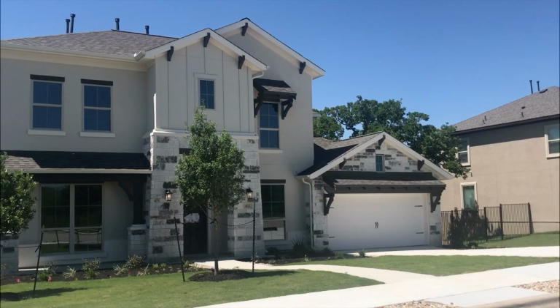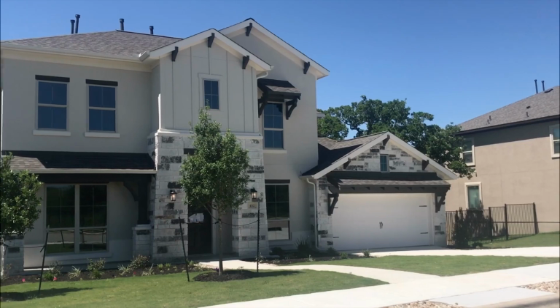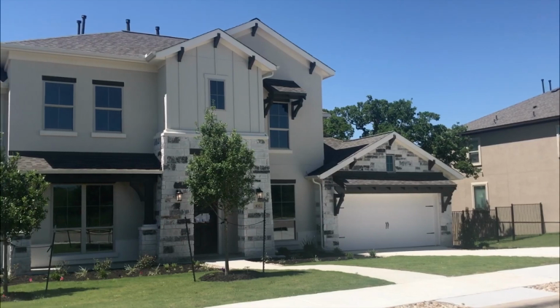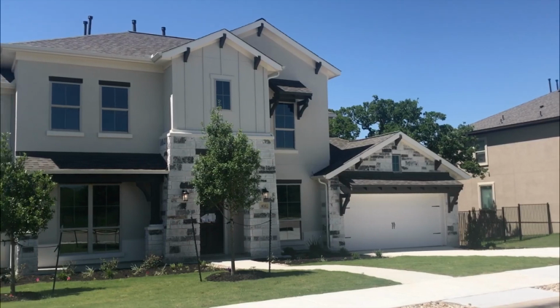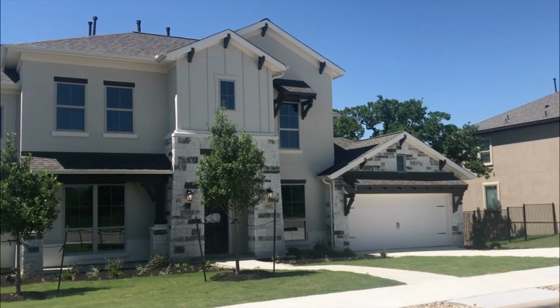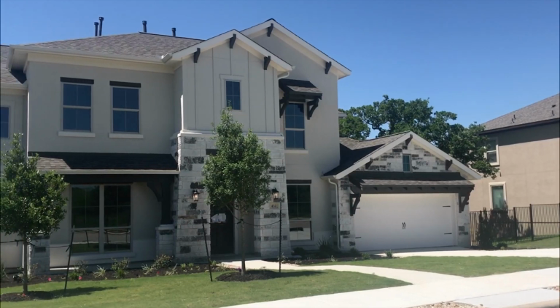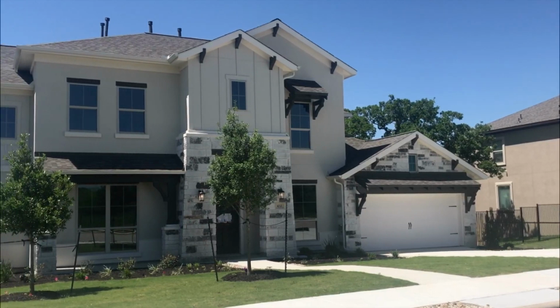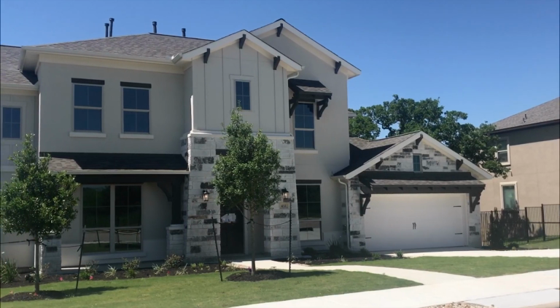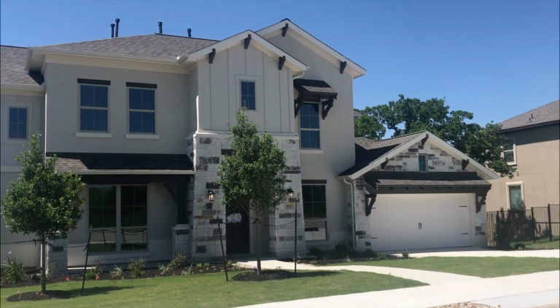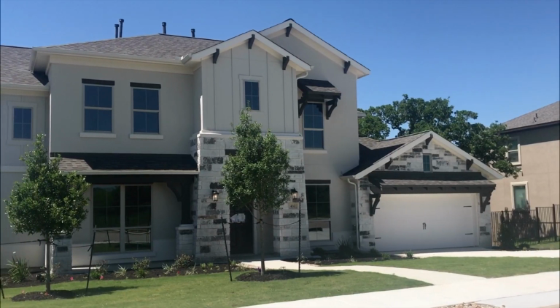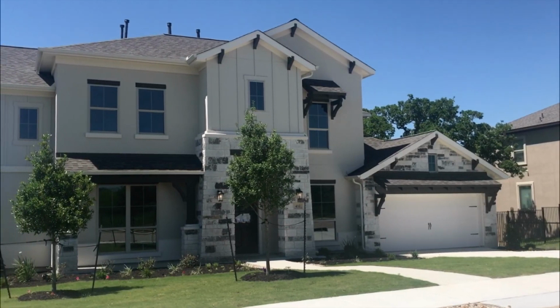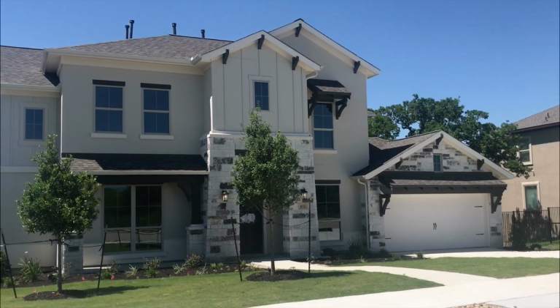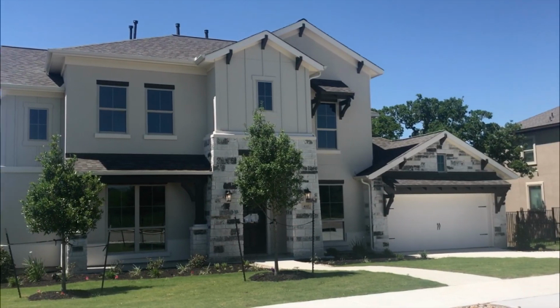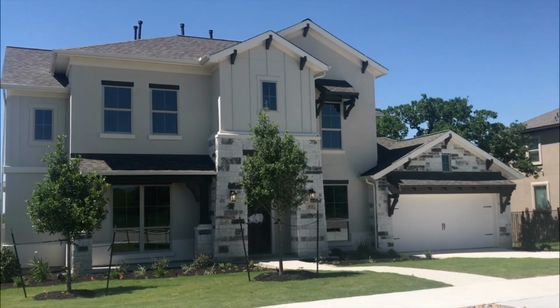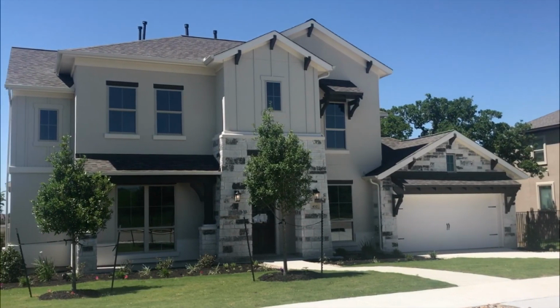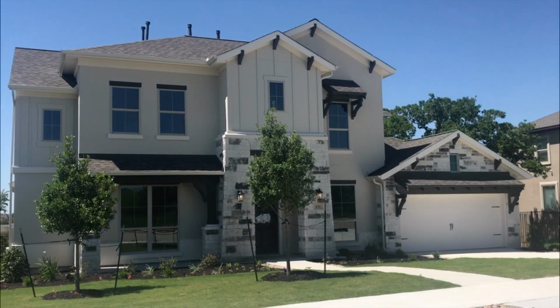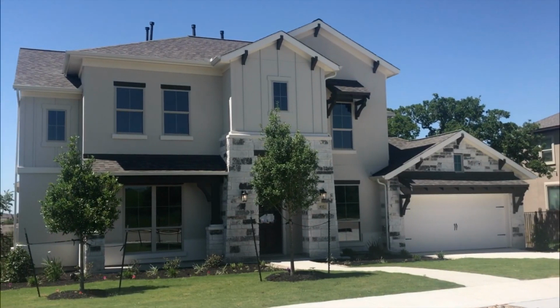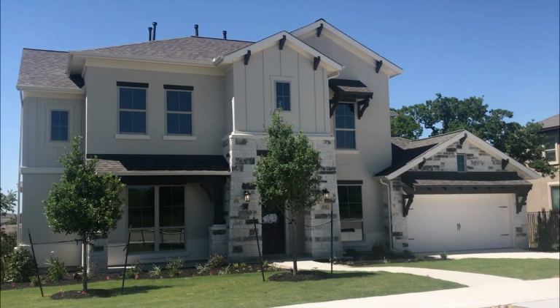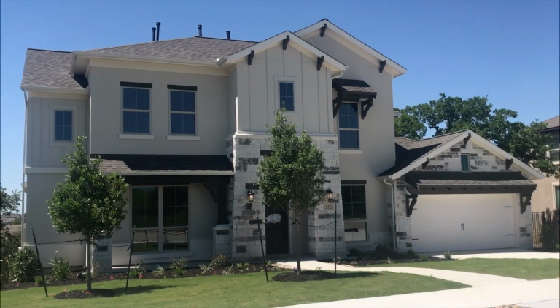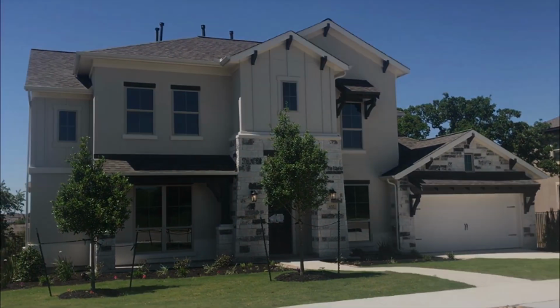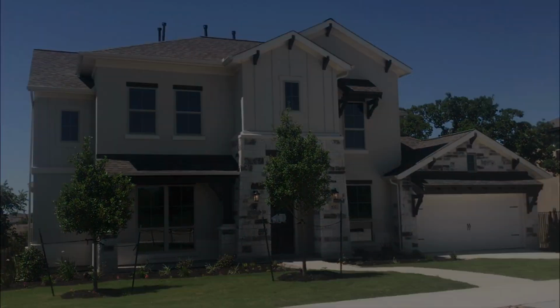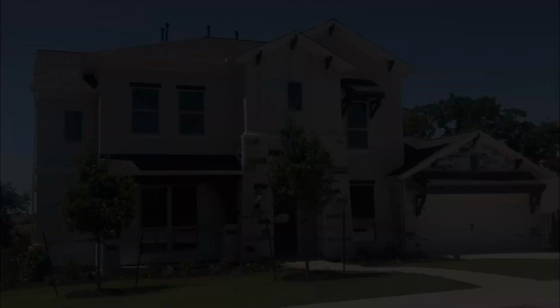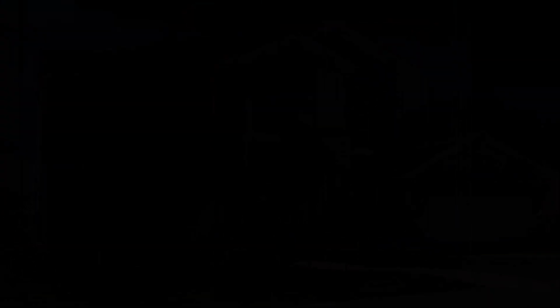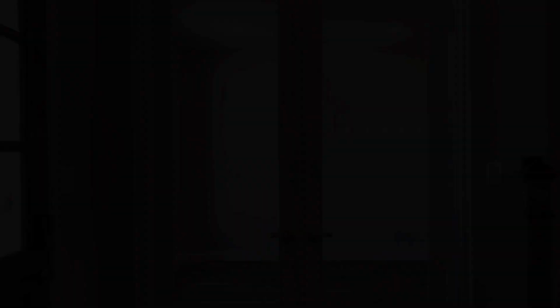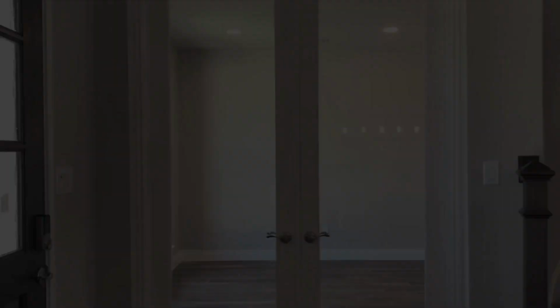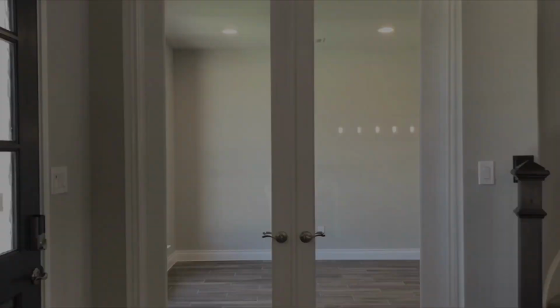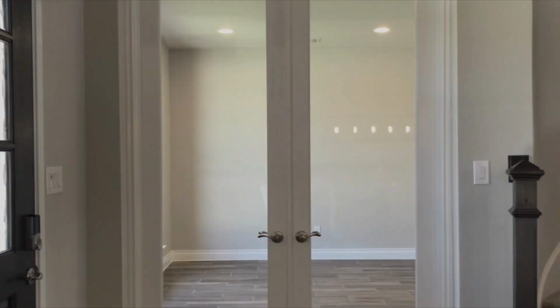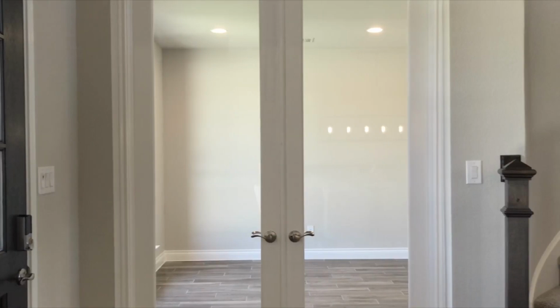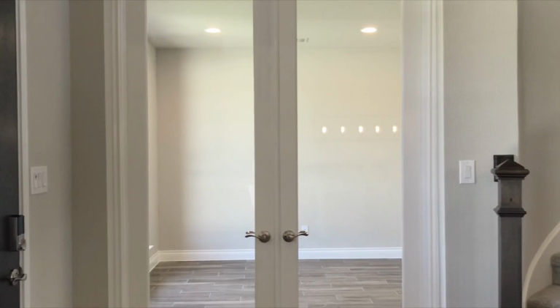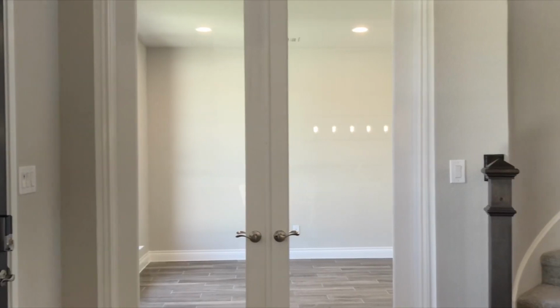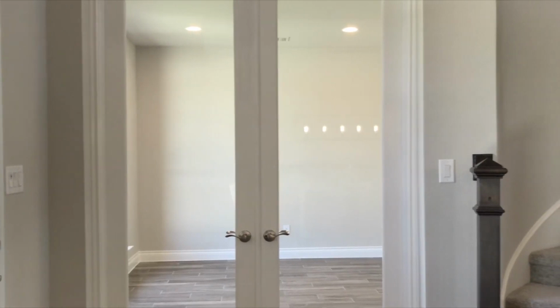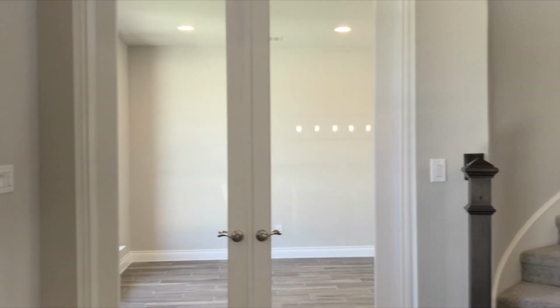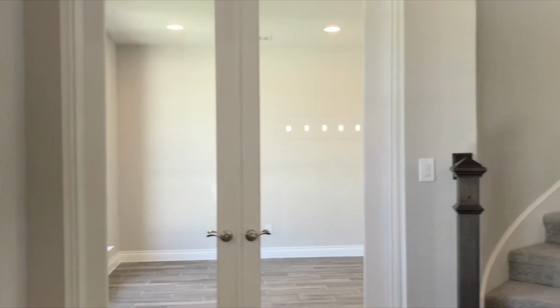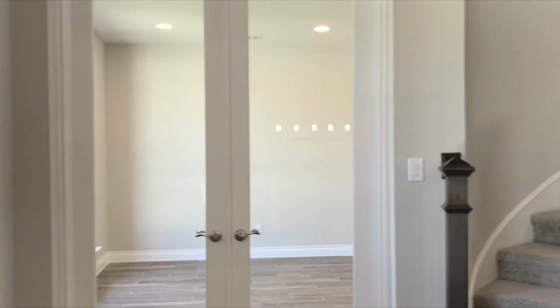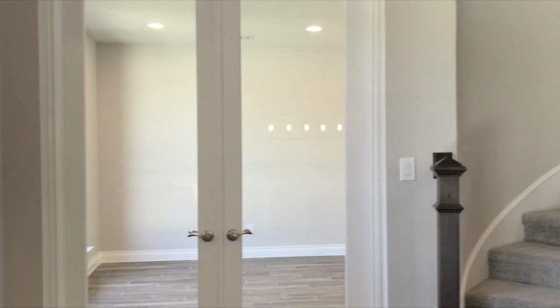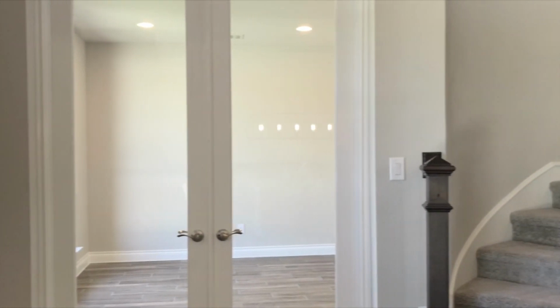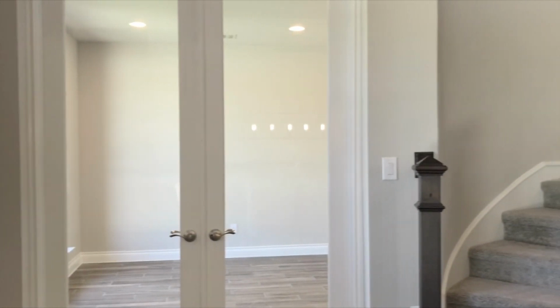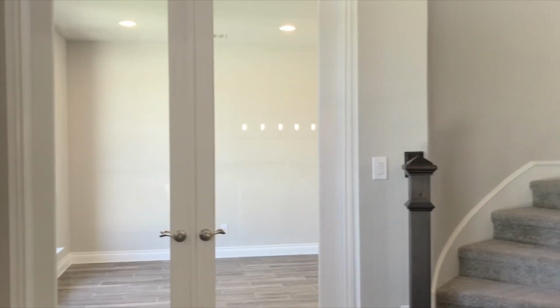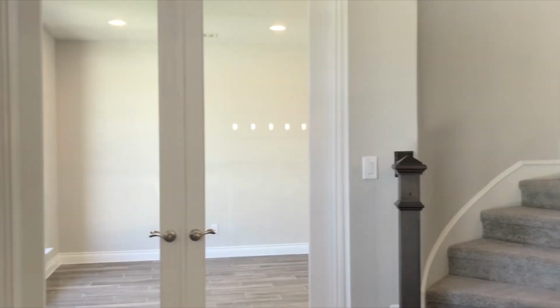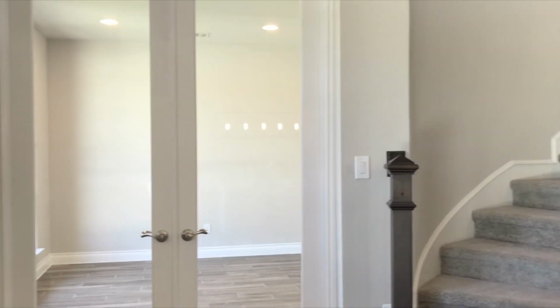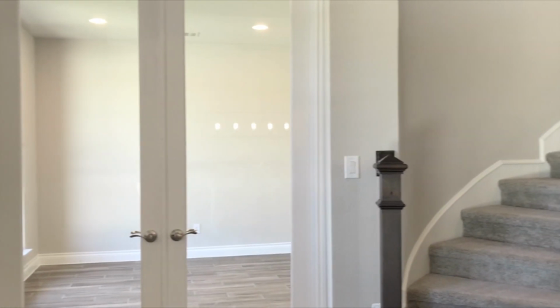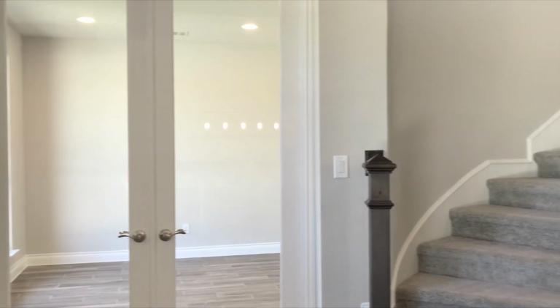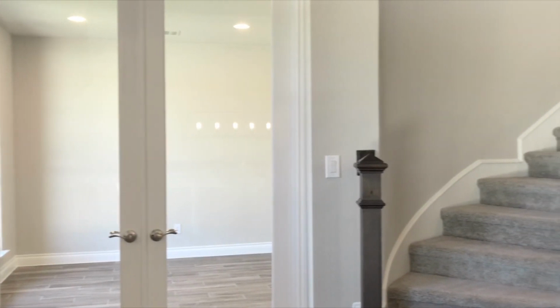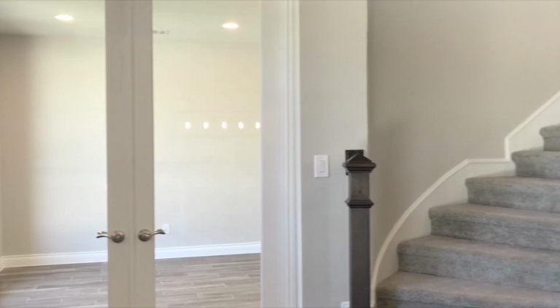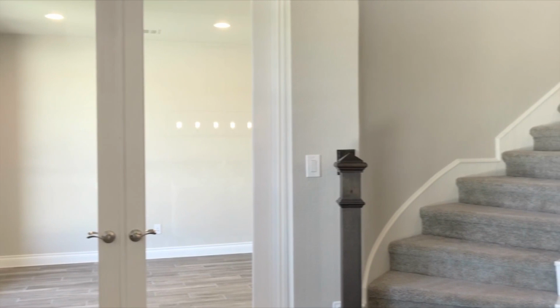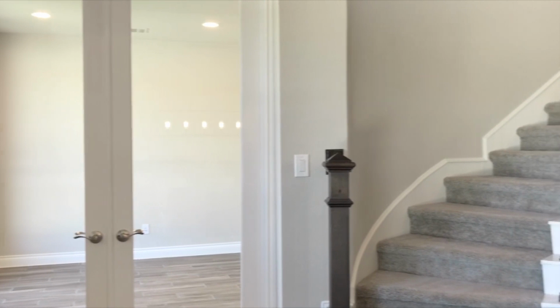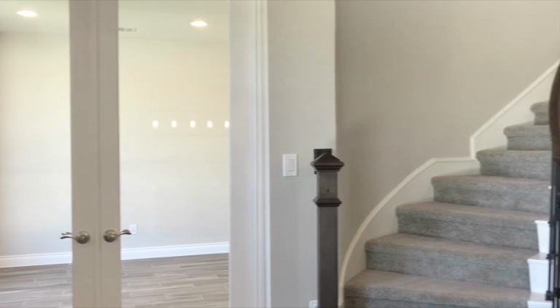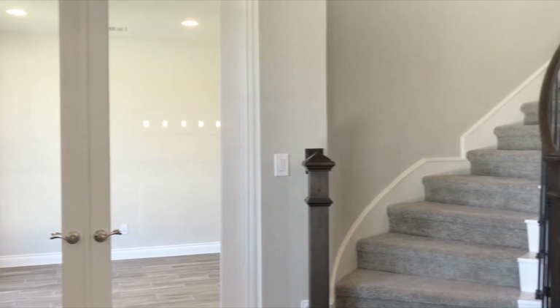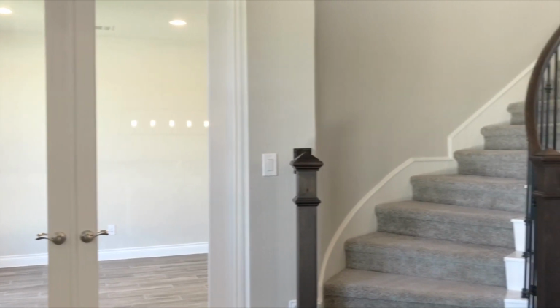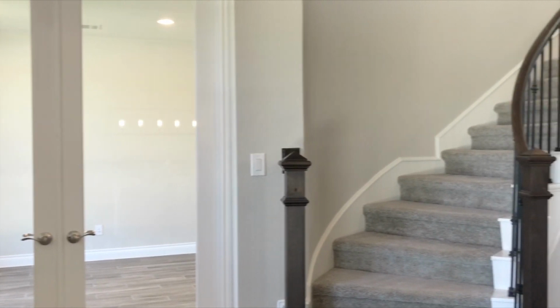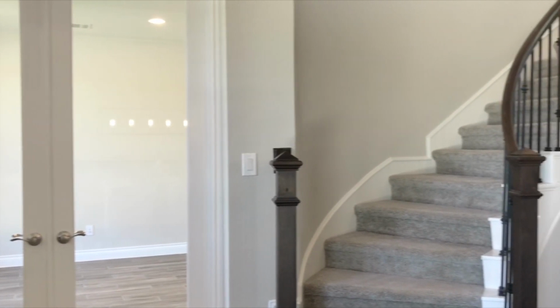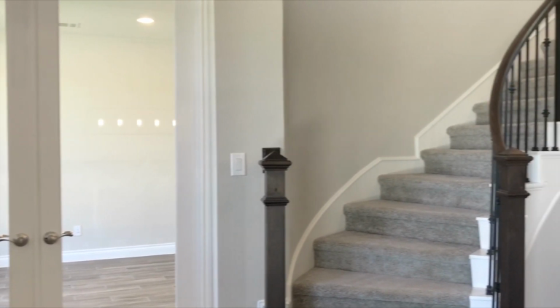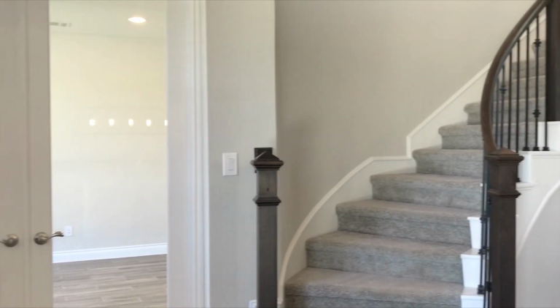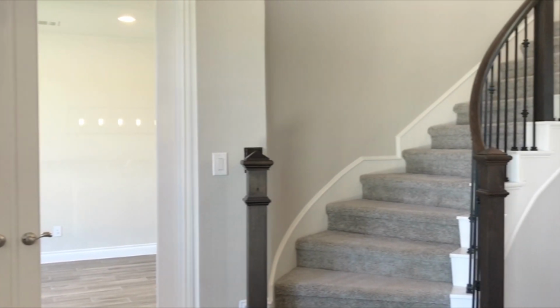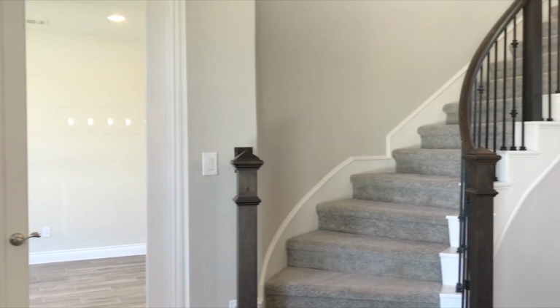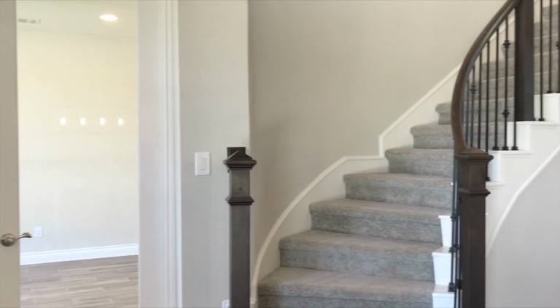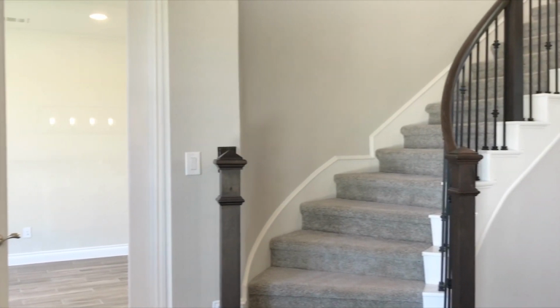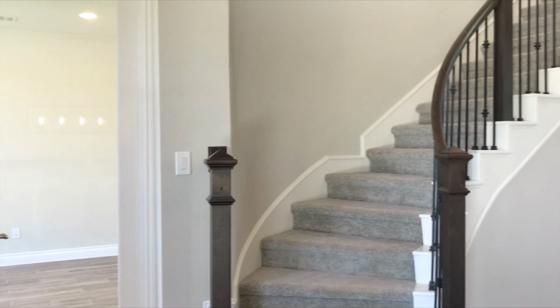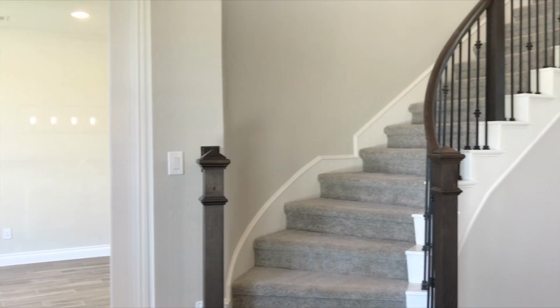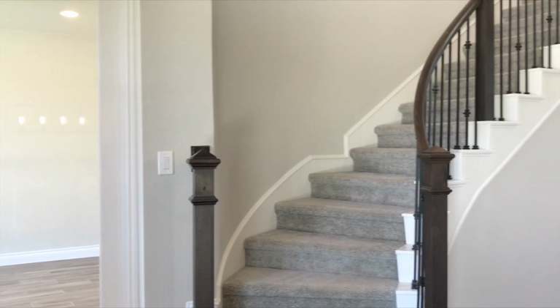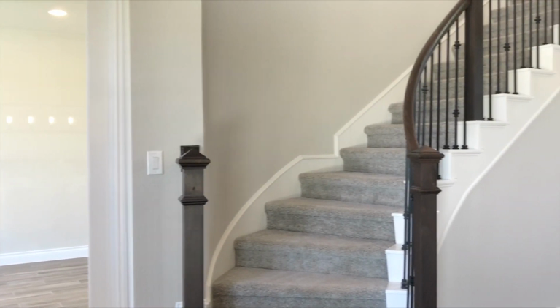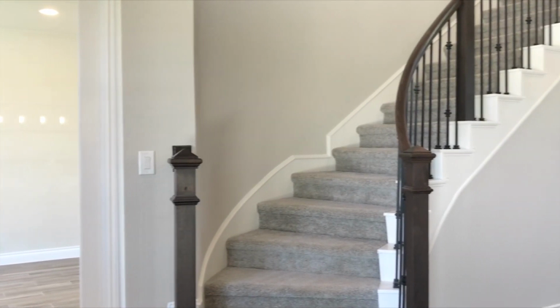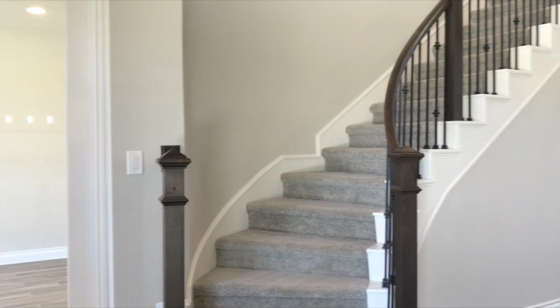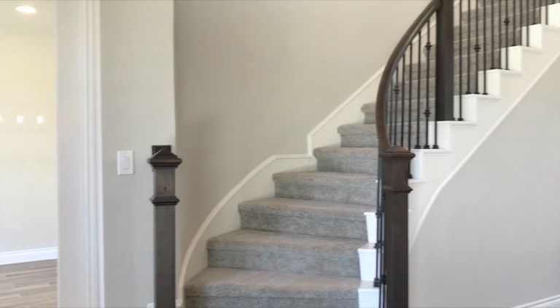Welcome to Perry Homes in Rancho Siena. This 3,450-square-foot home features five bedrooms, four baths, and a three-car garage.